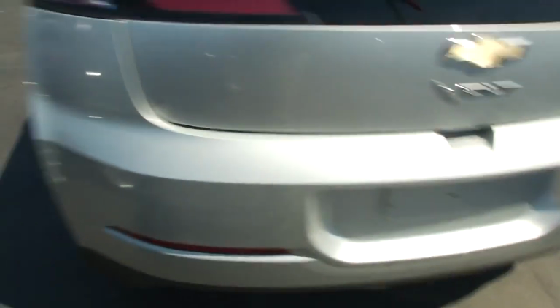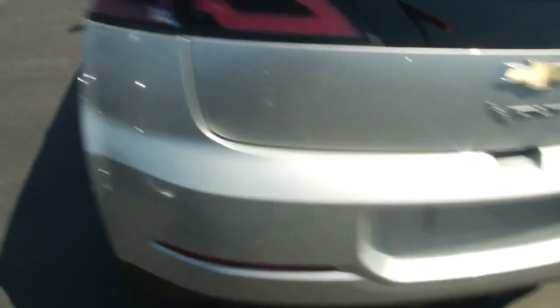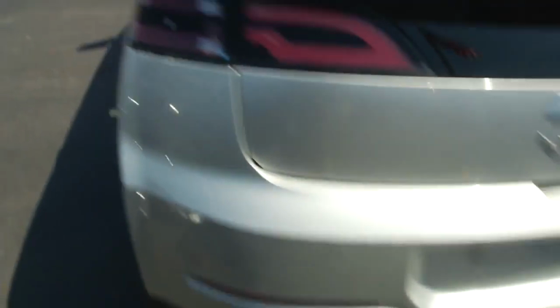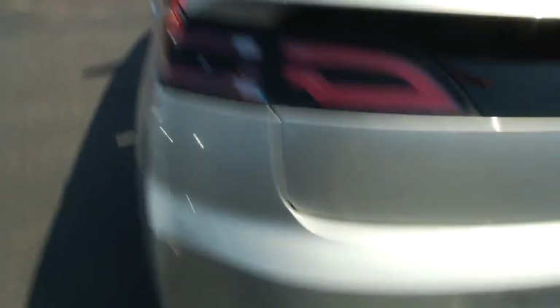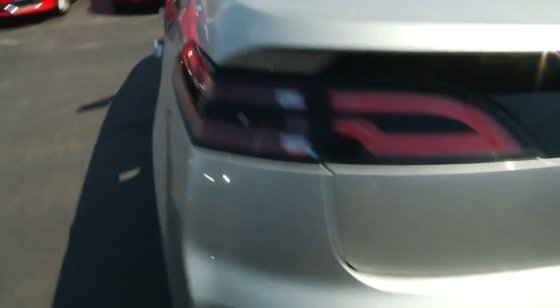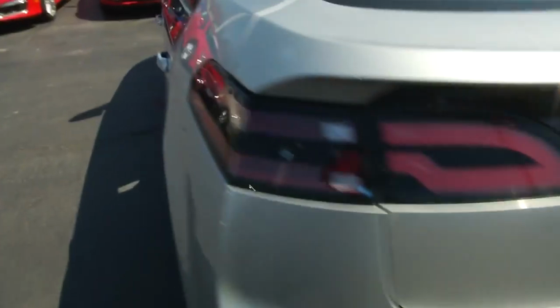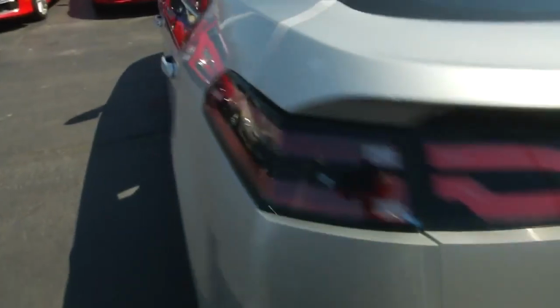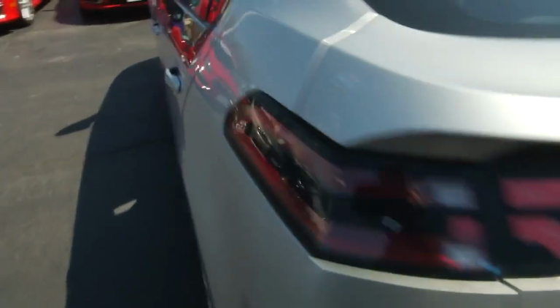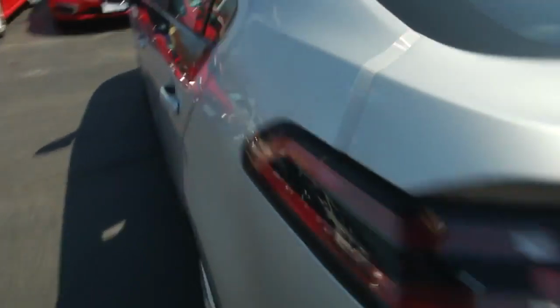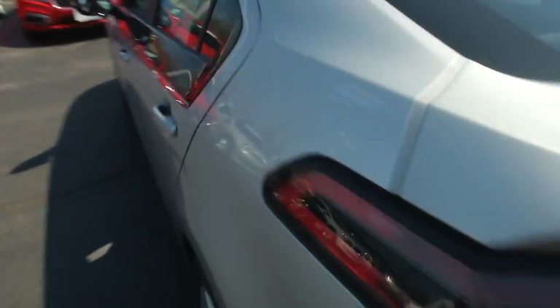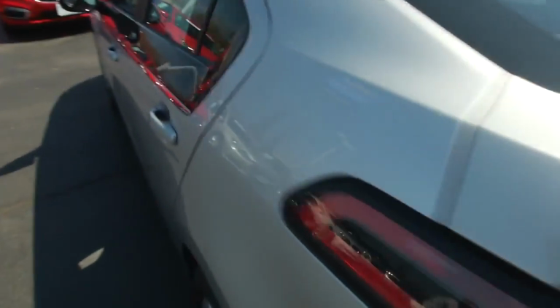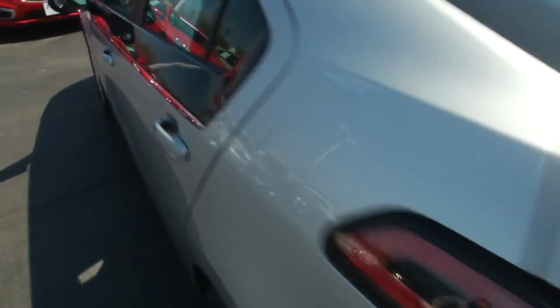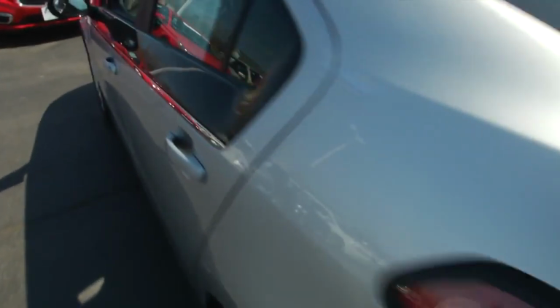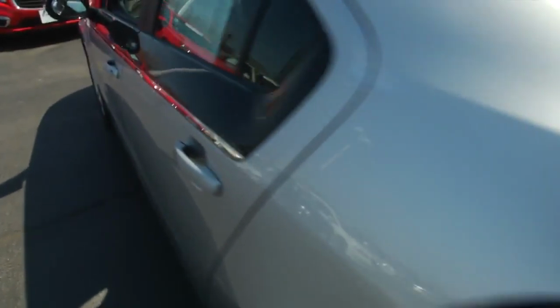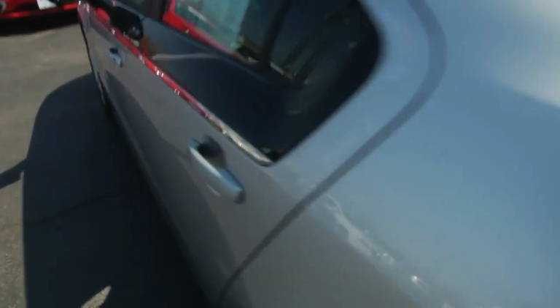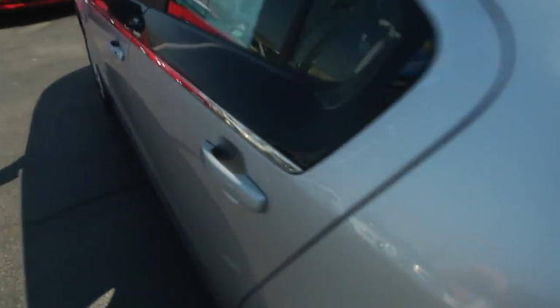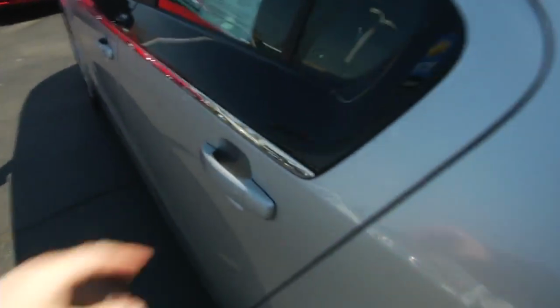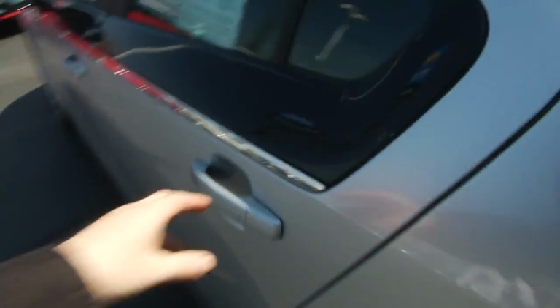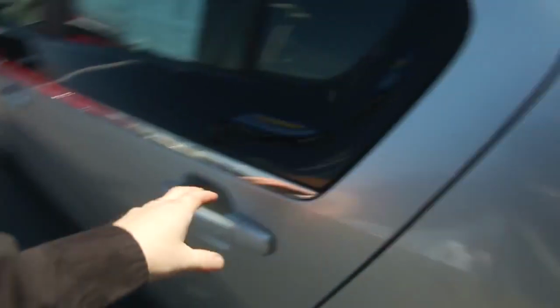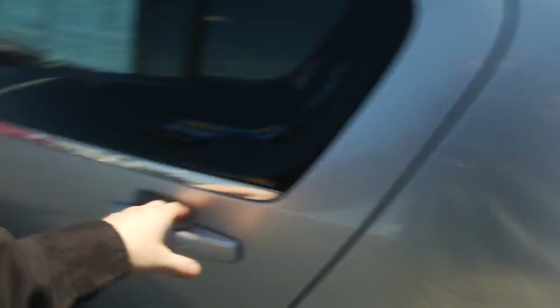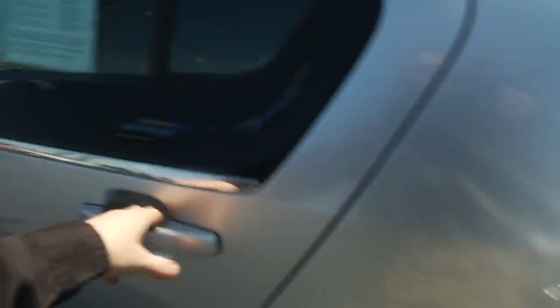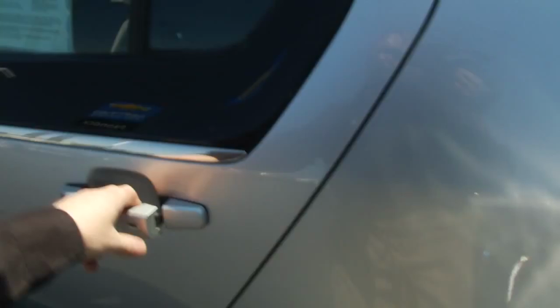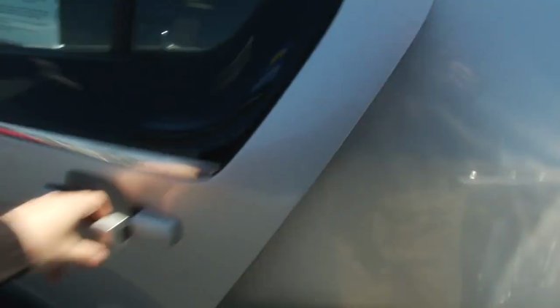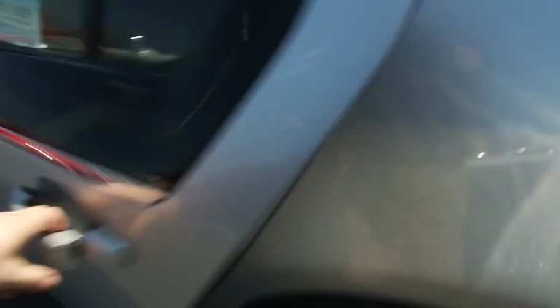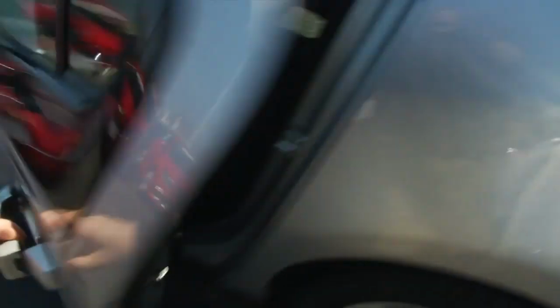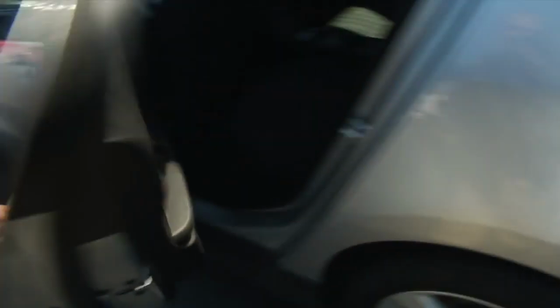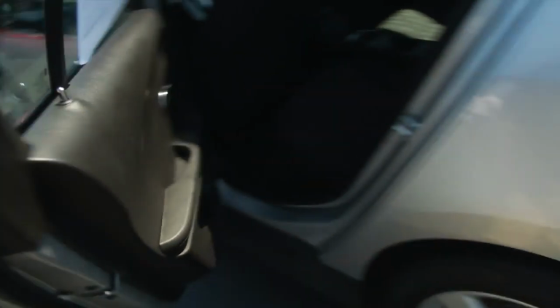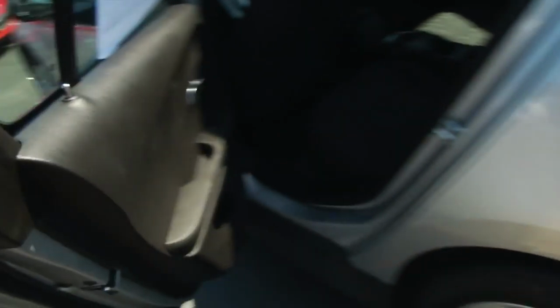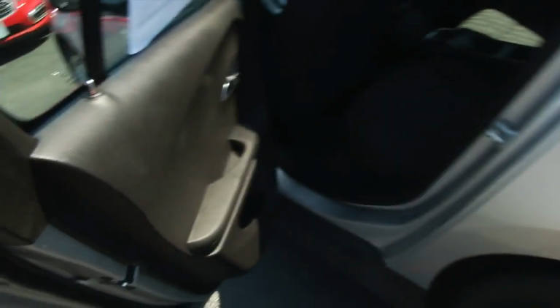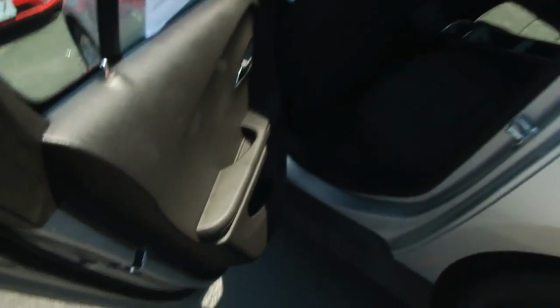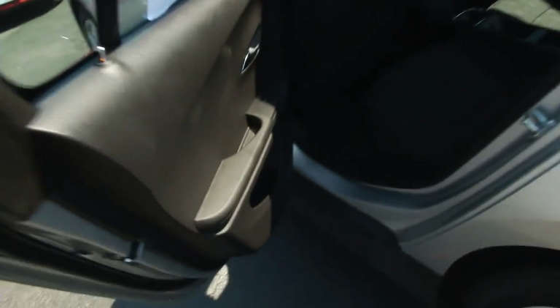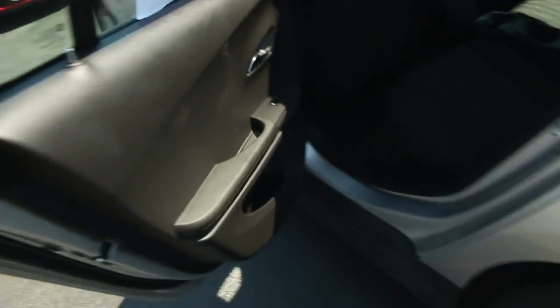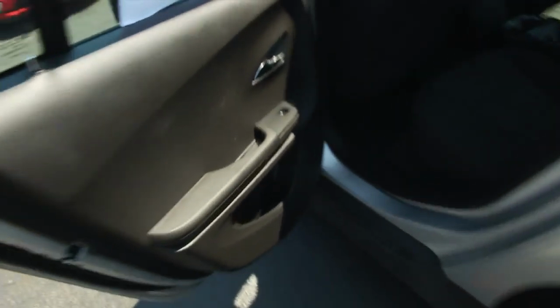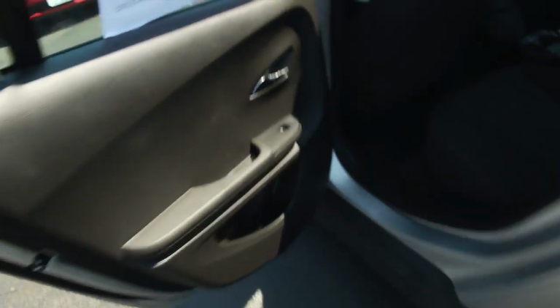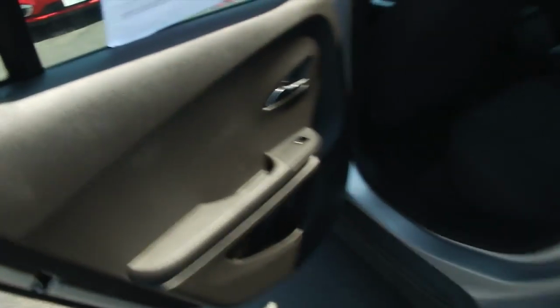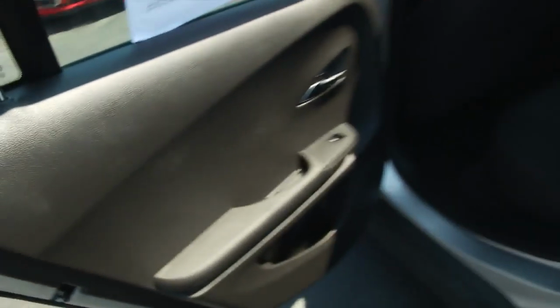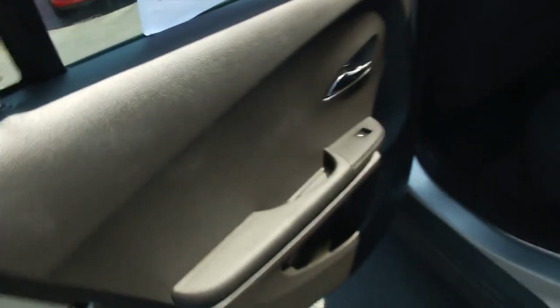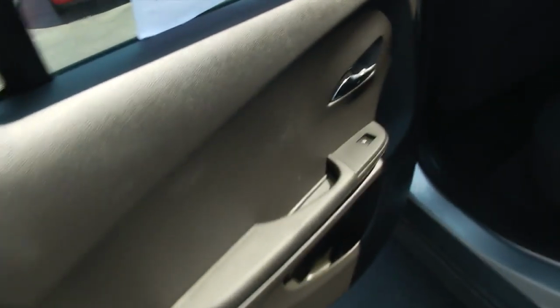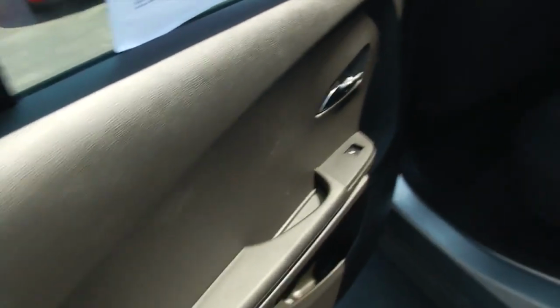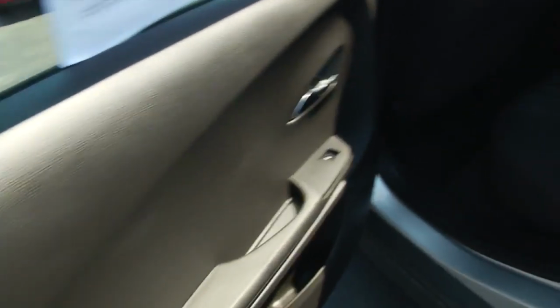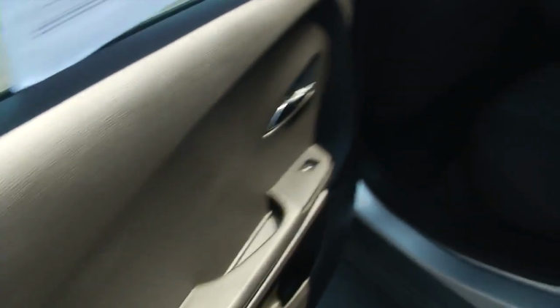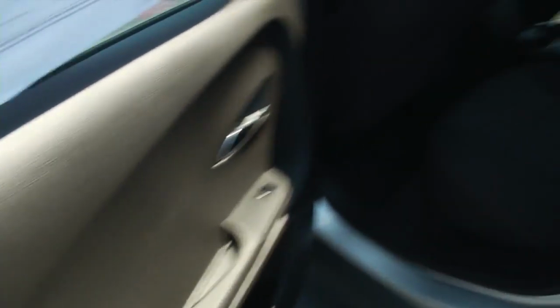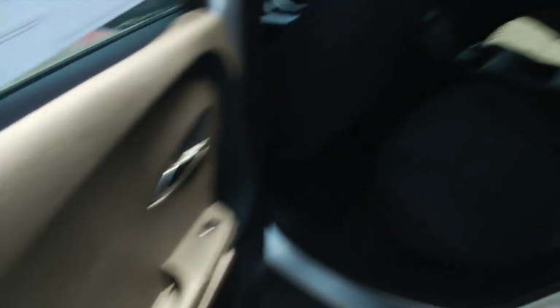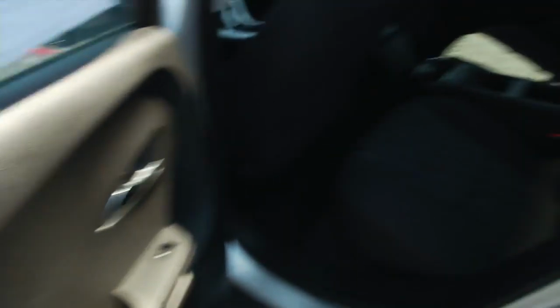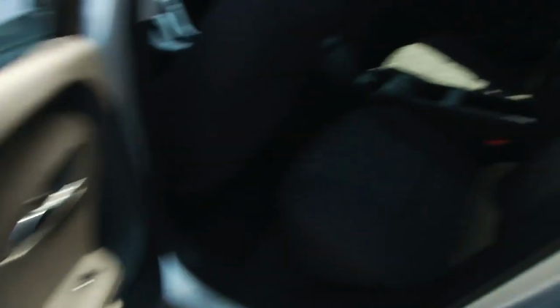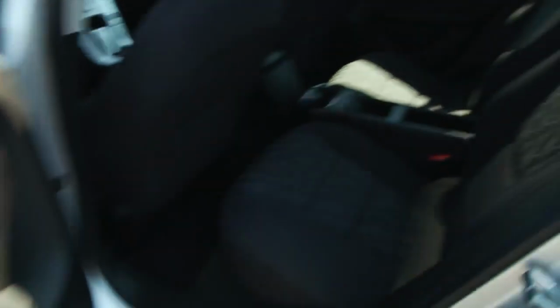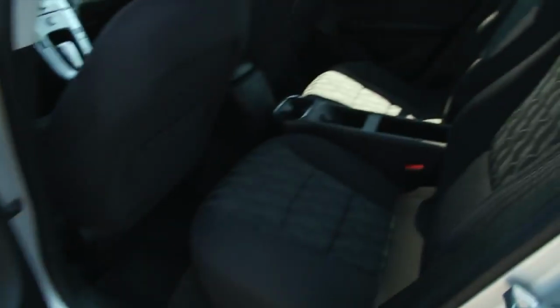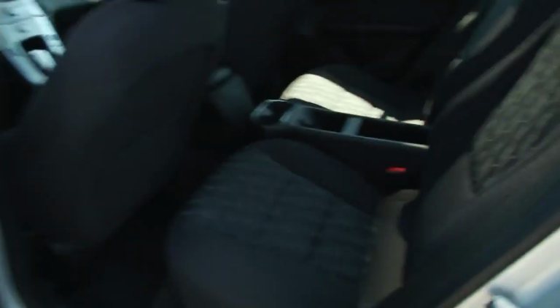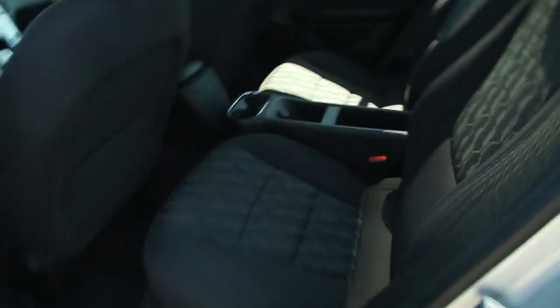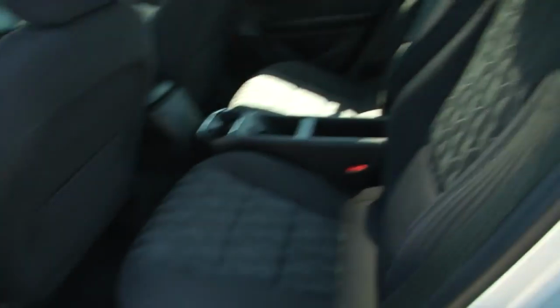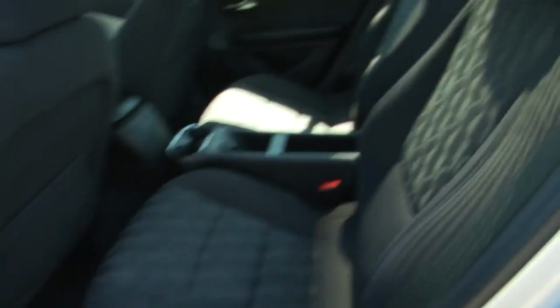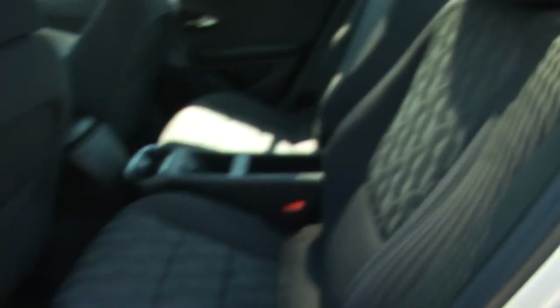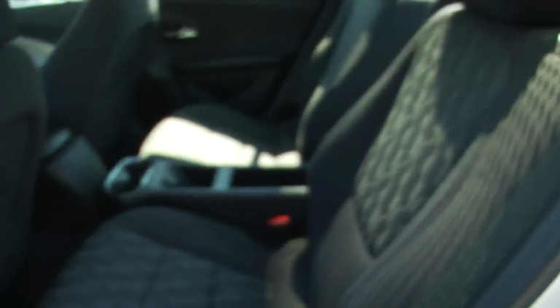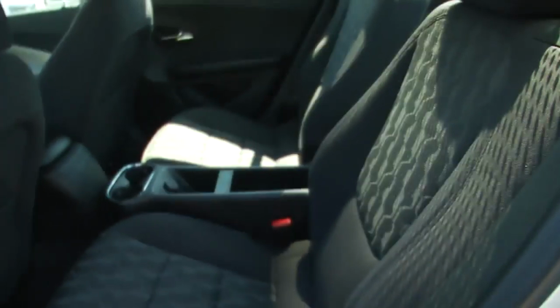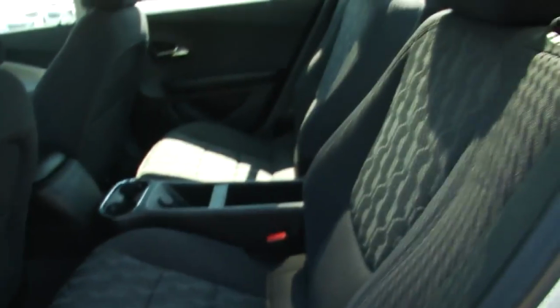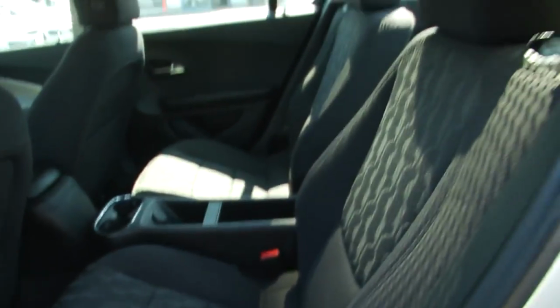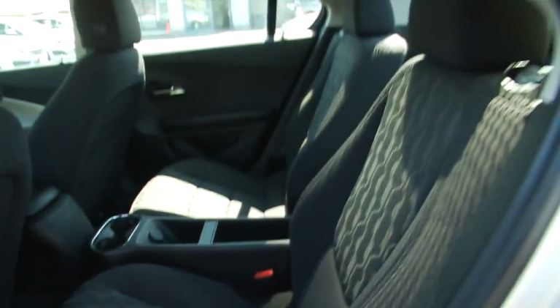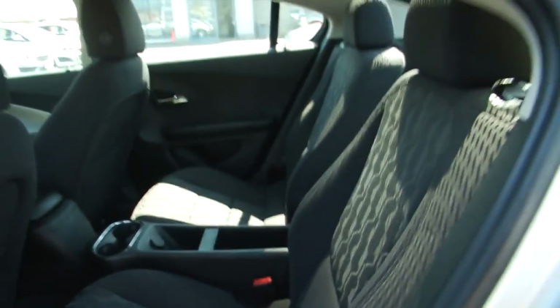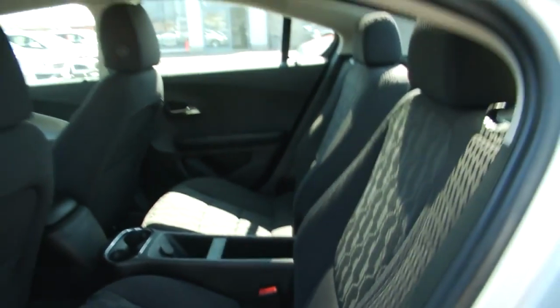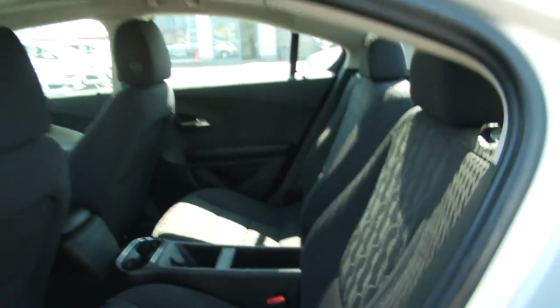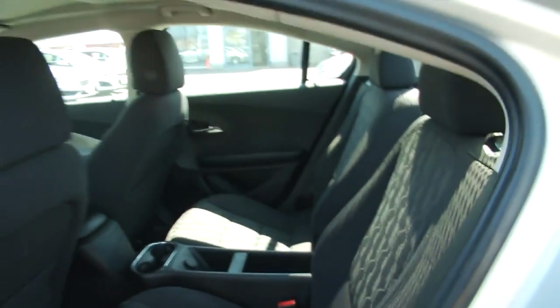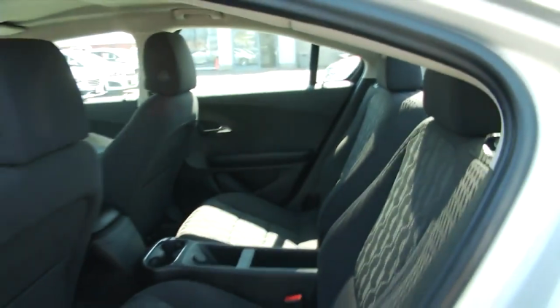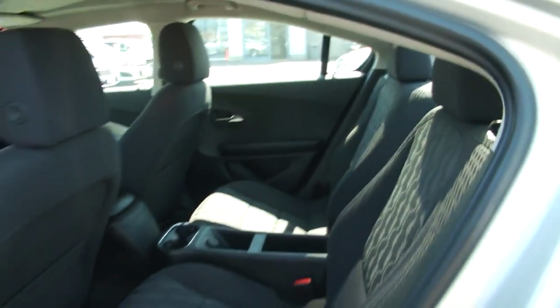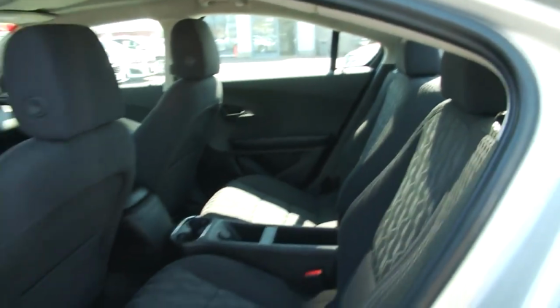It has smart key technology on the doors, which is an awesome feature, as well as a very spacious rear cabin.